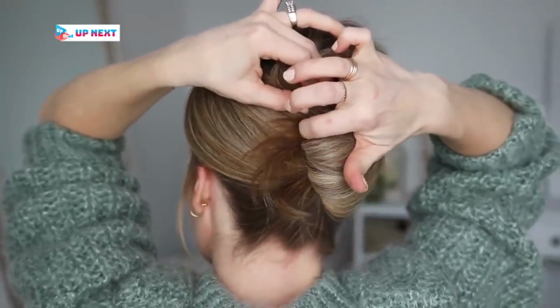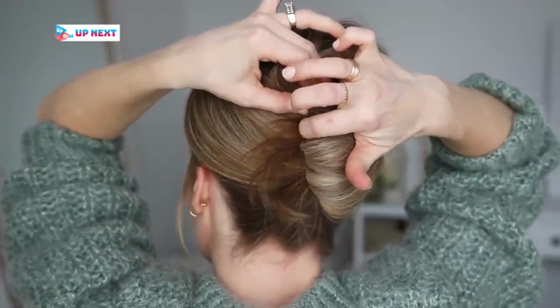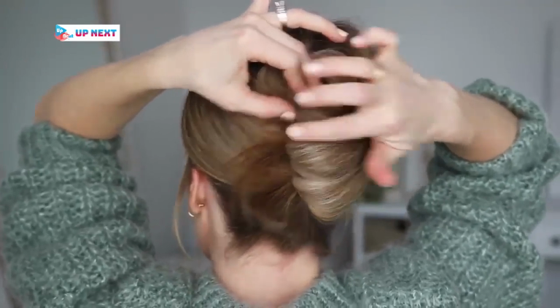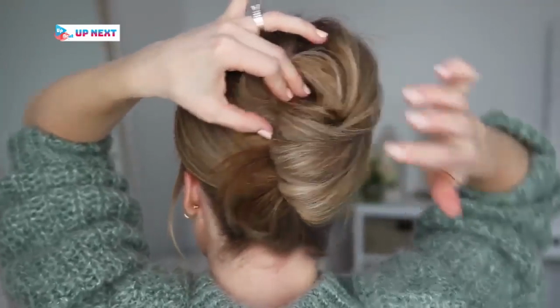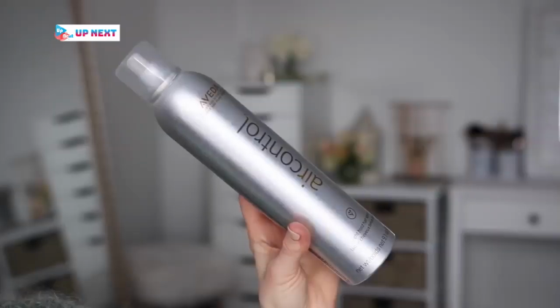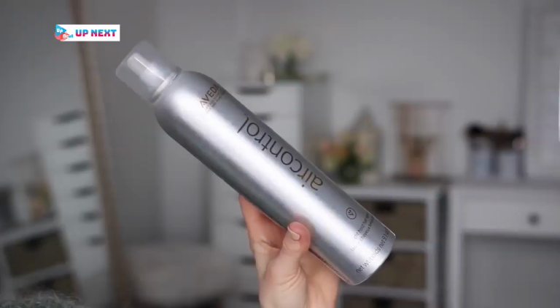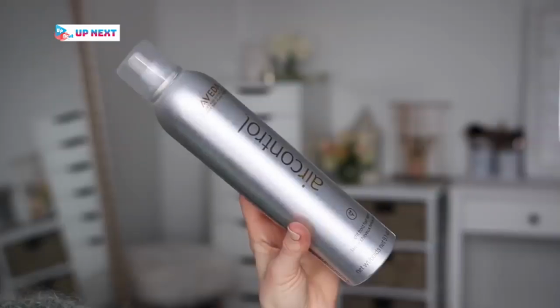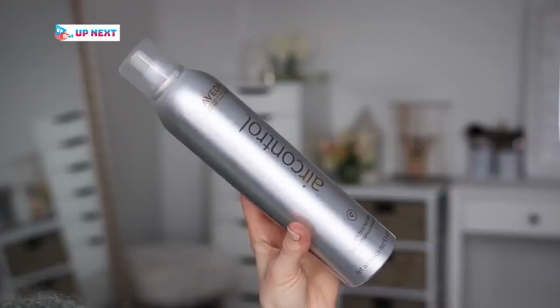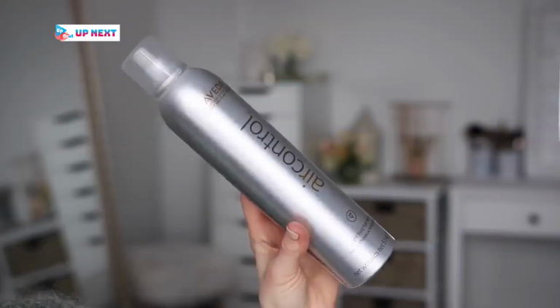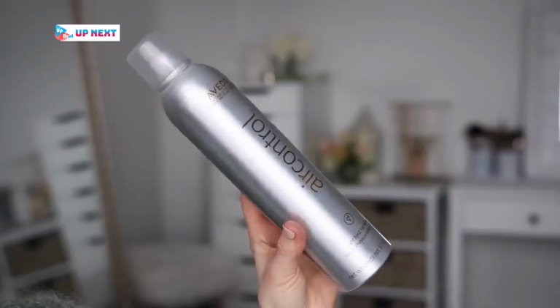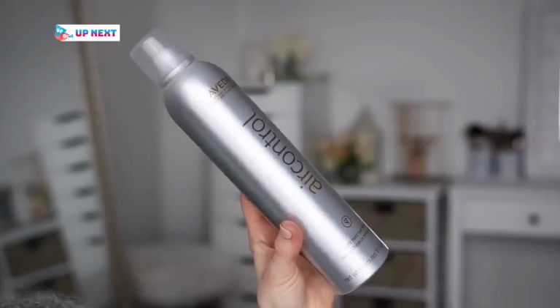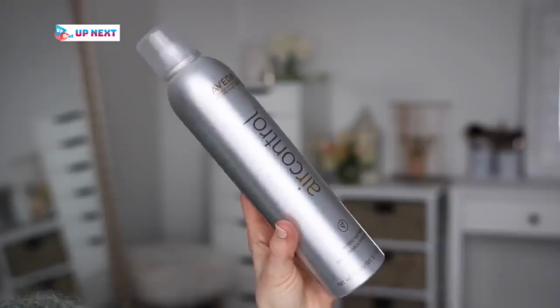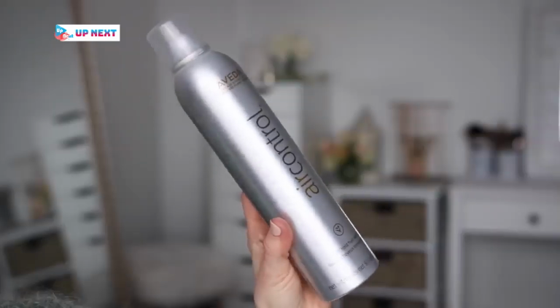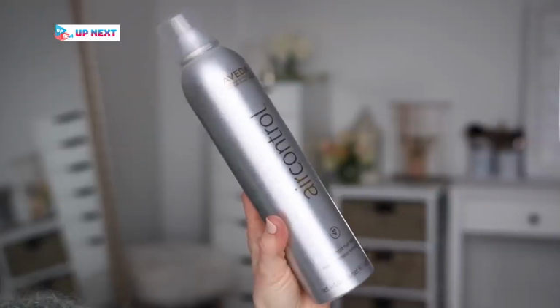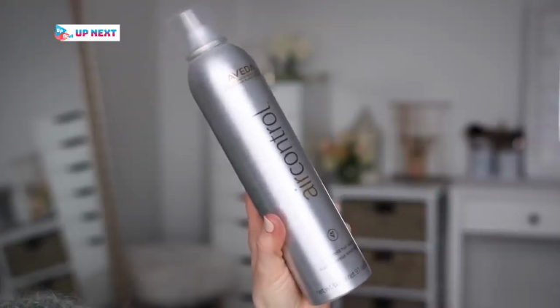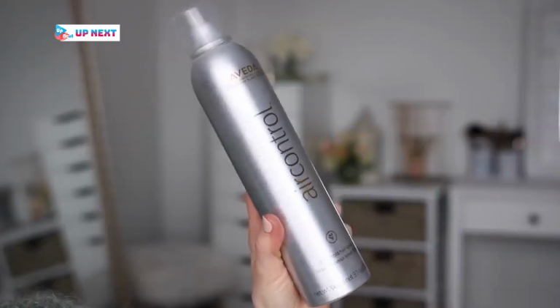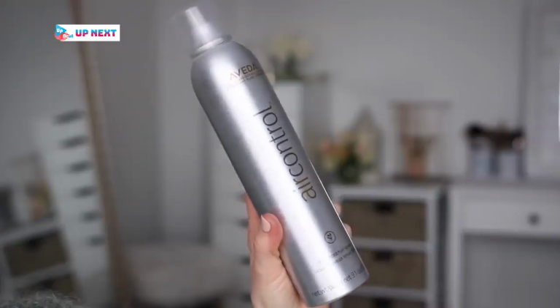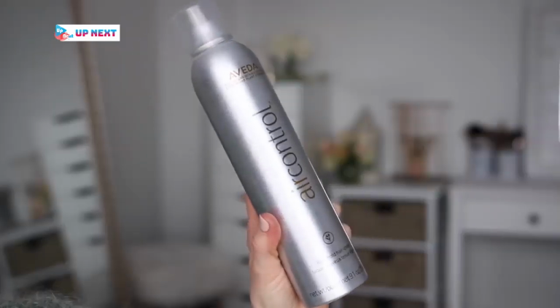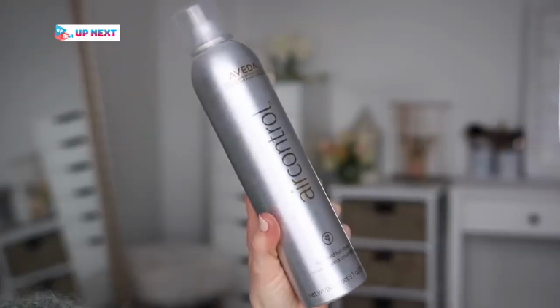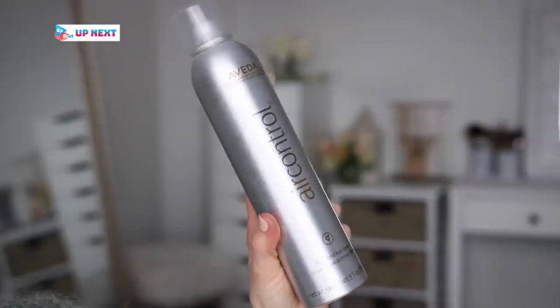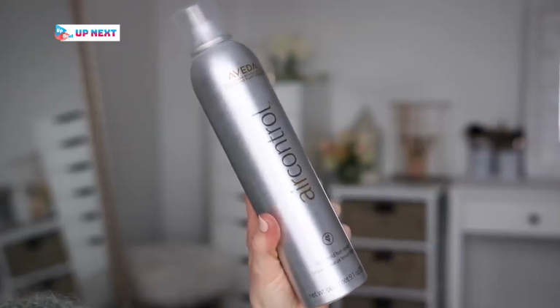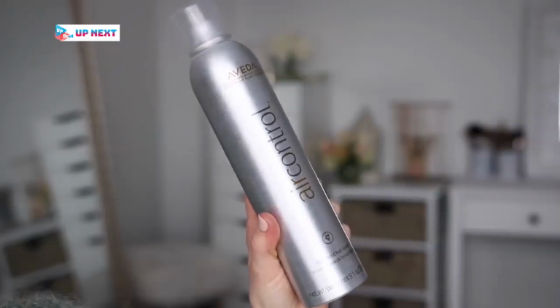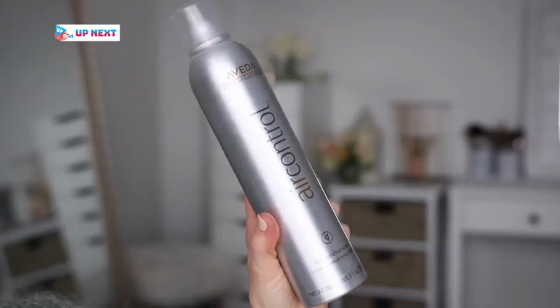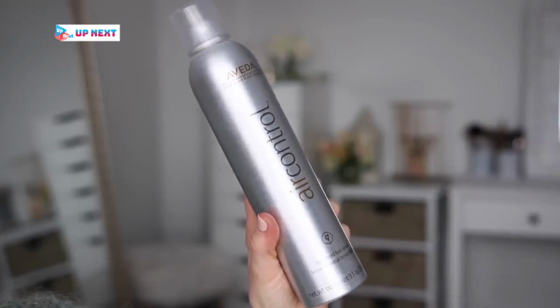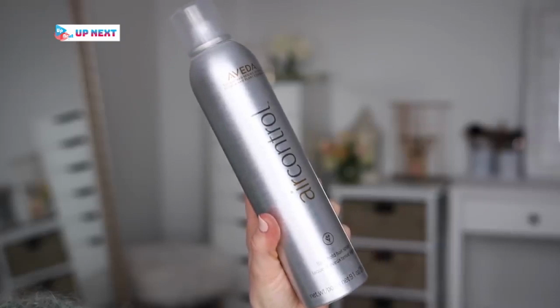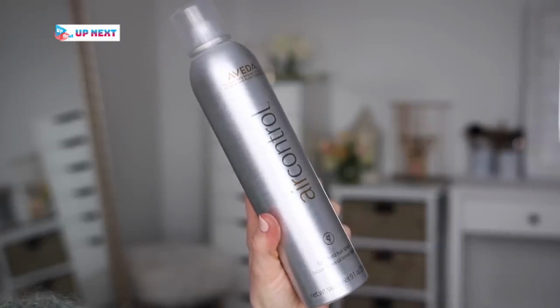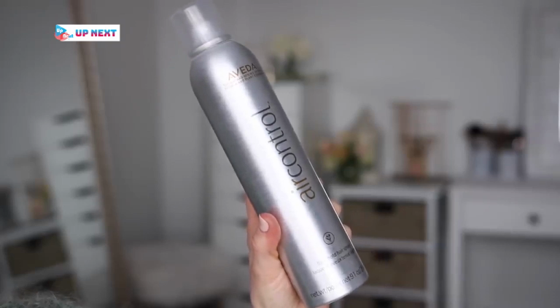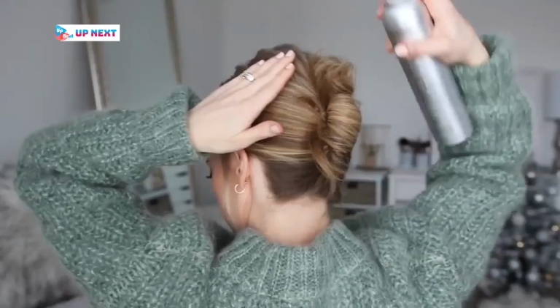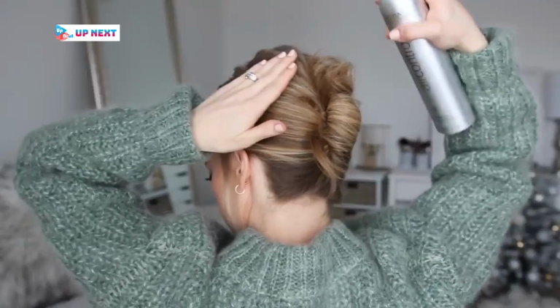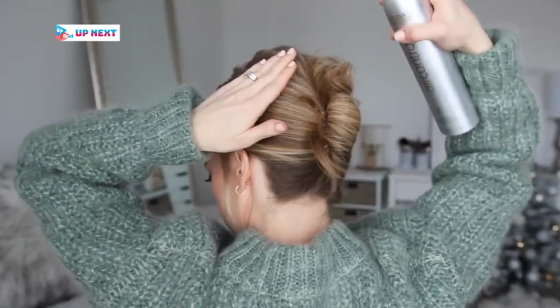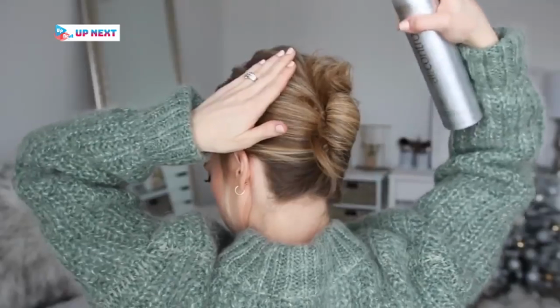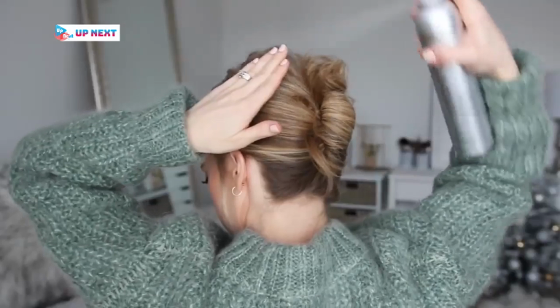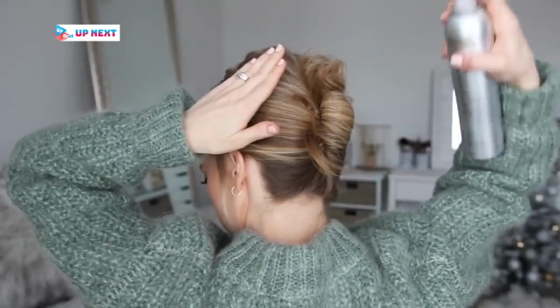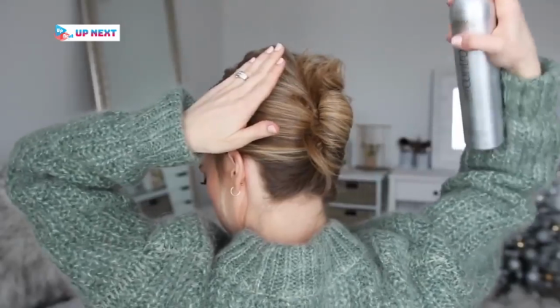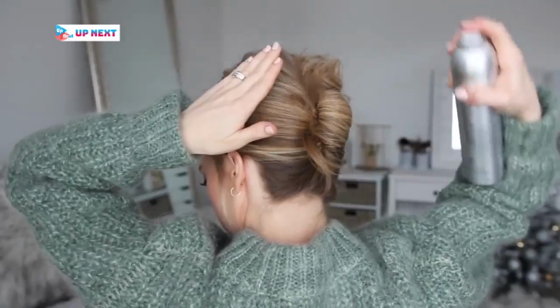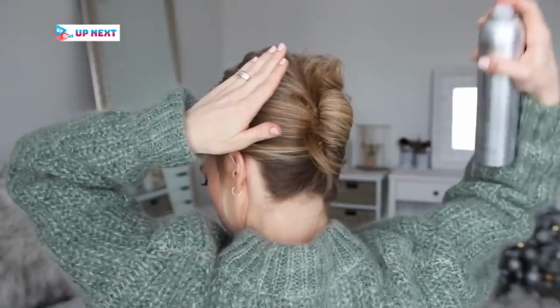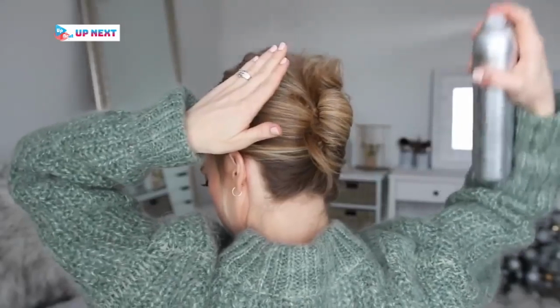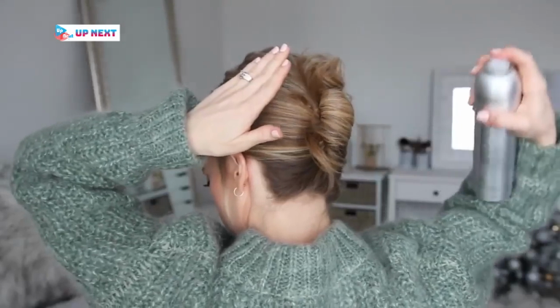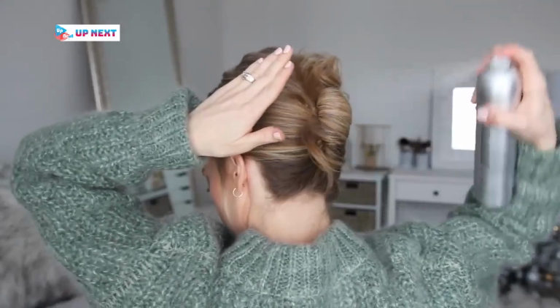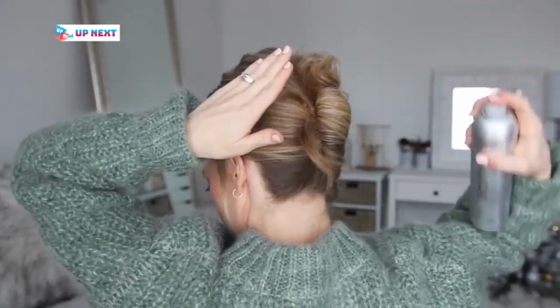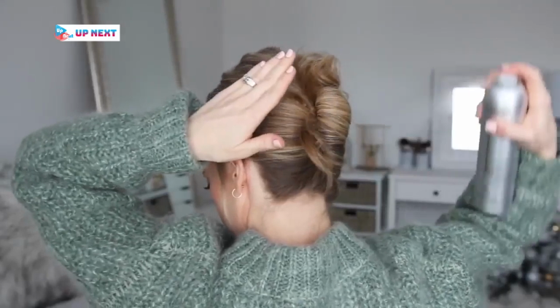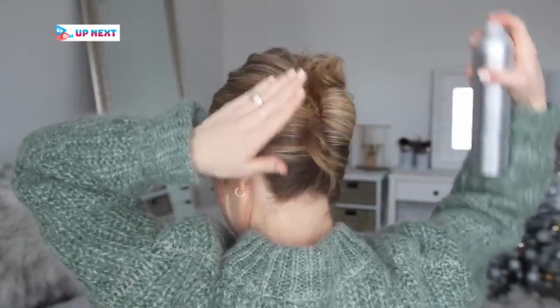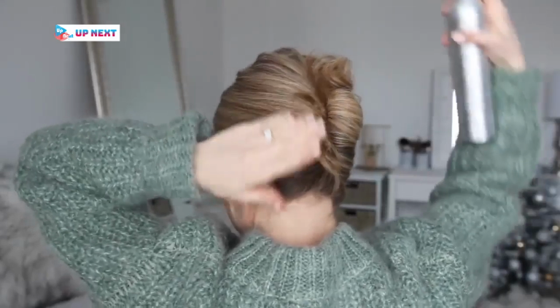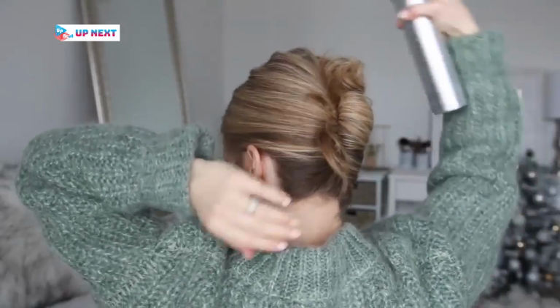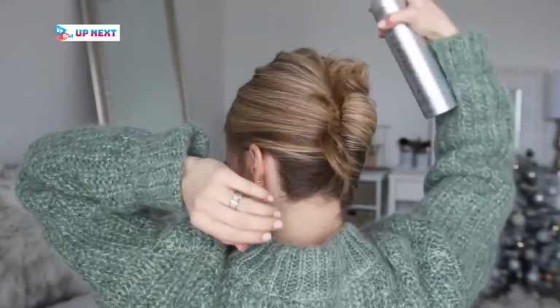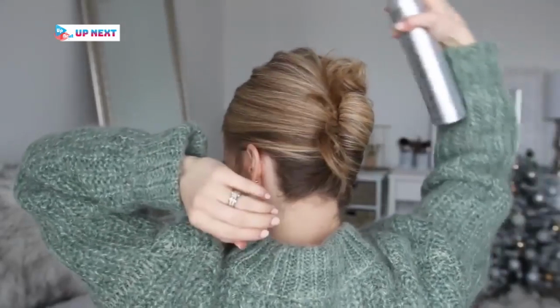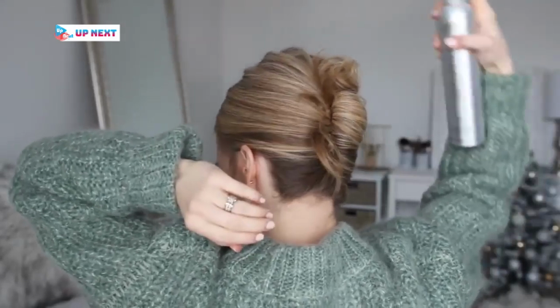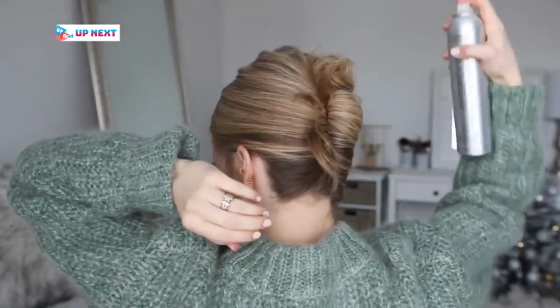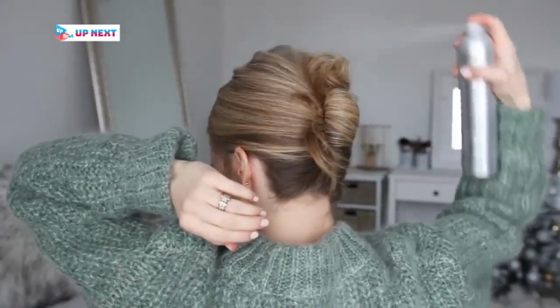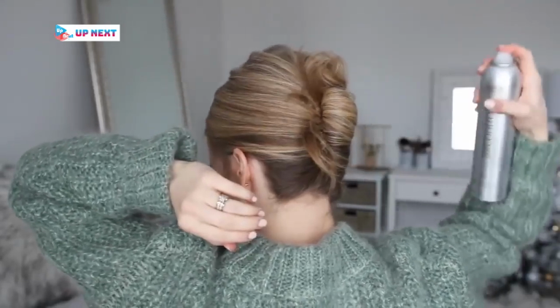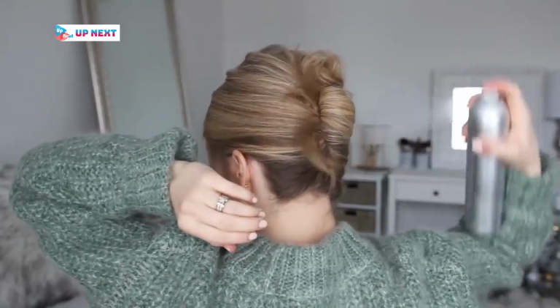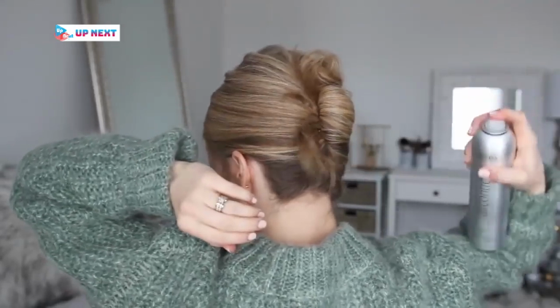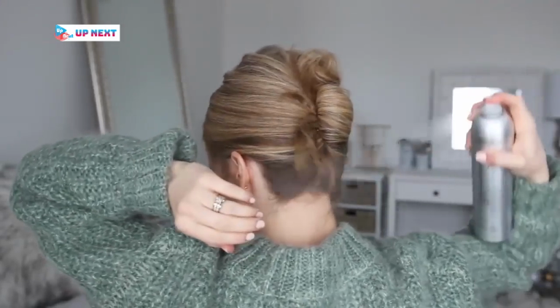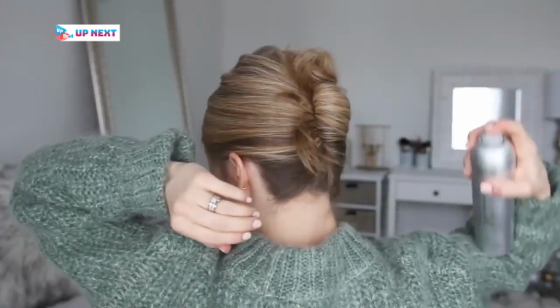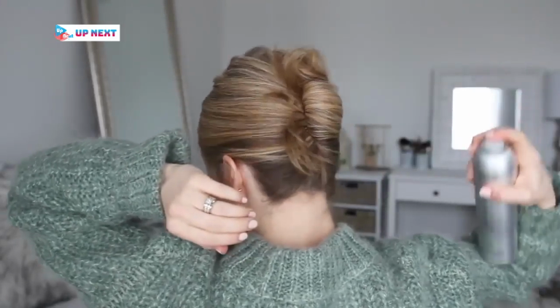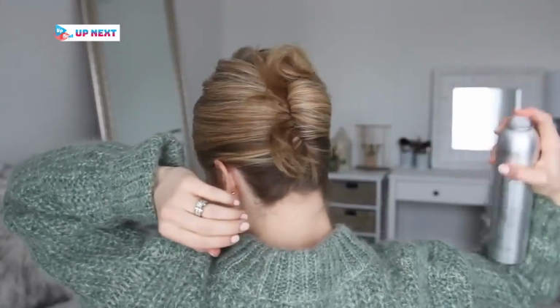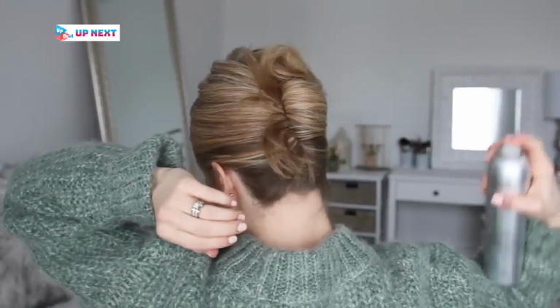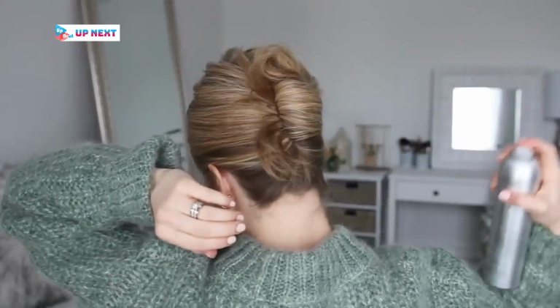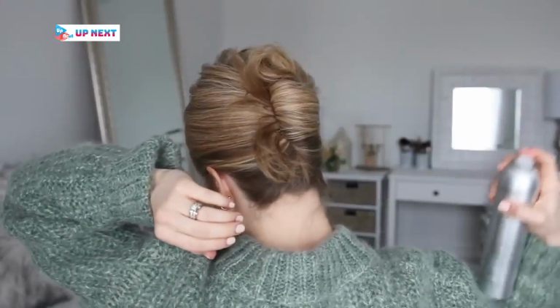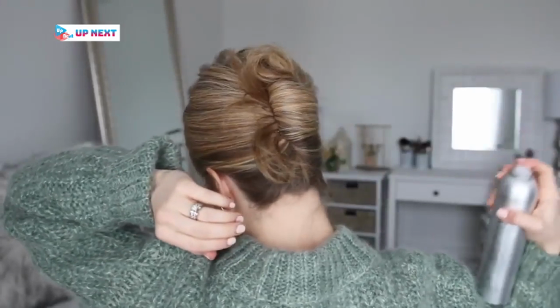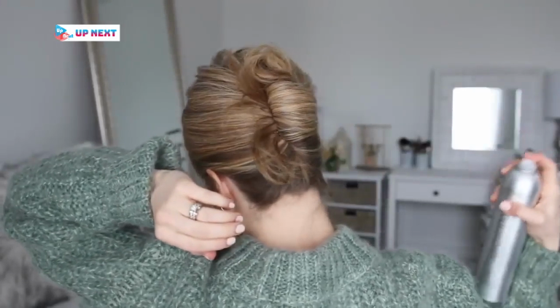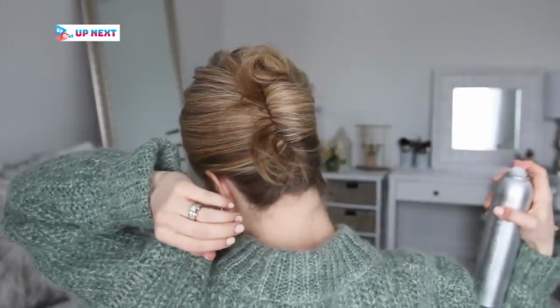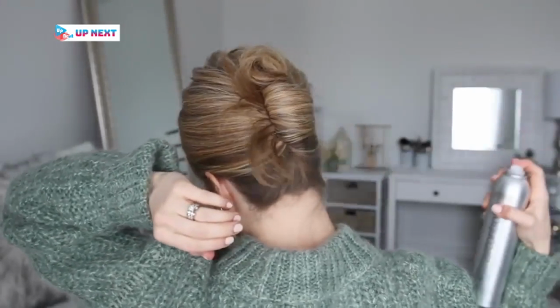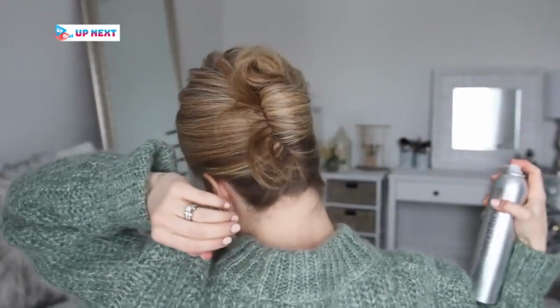Then to set the style in place I'm going to use the Aveda Air Control. I love using this because it's a light hold hairspray — it sprays on dry and has a flexible, workable hold.